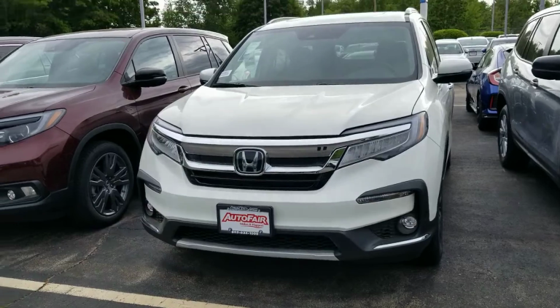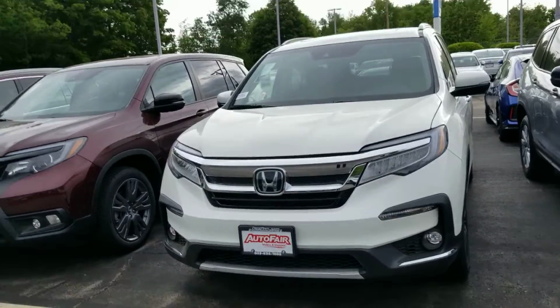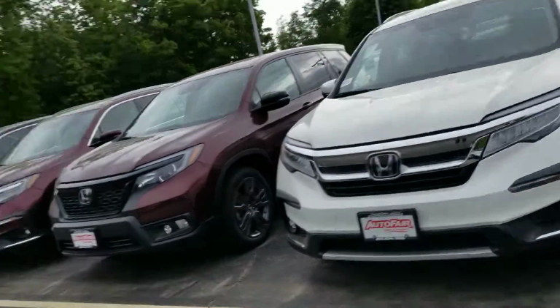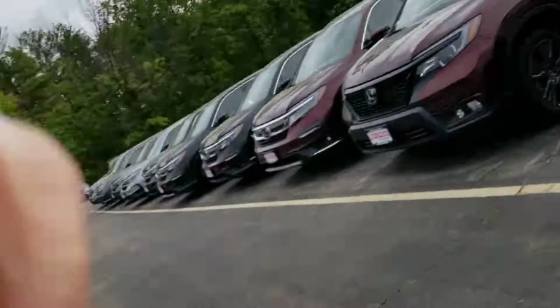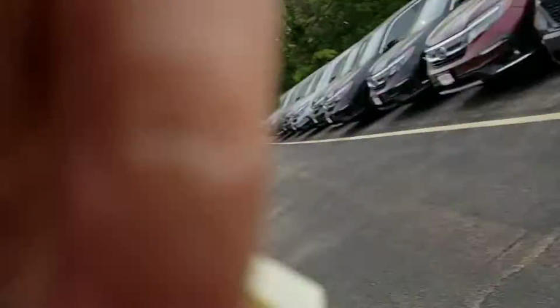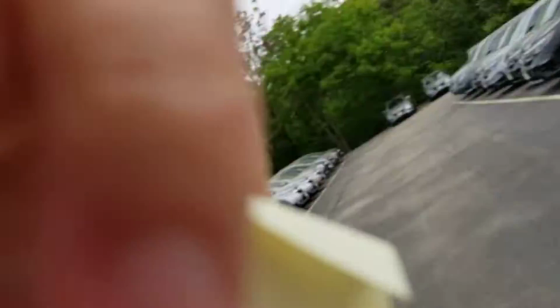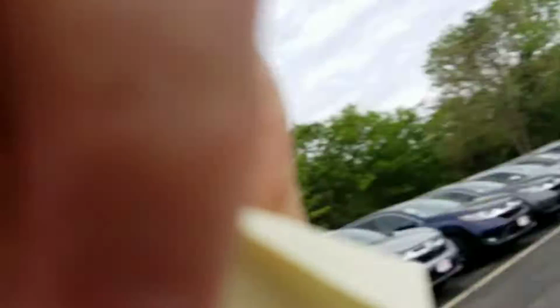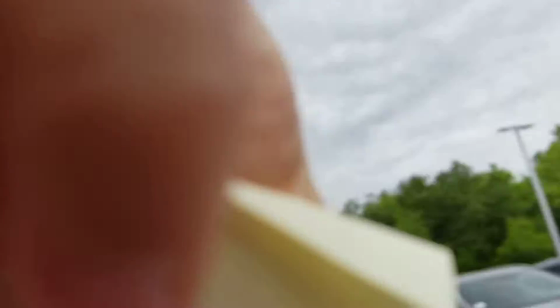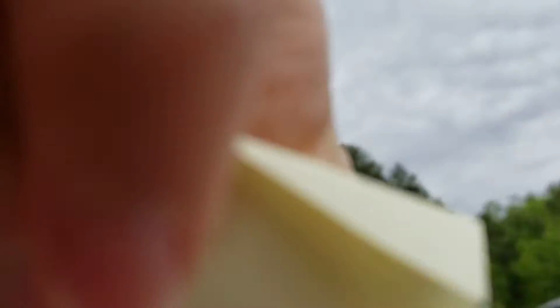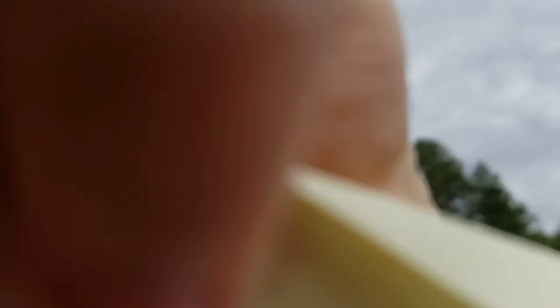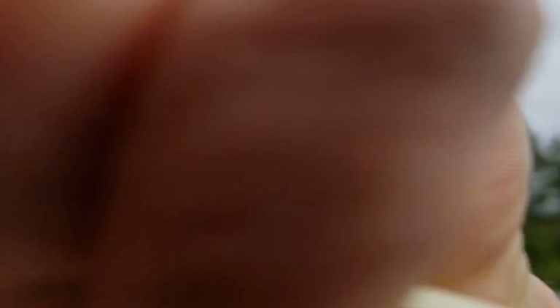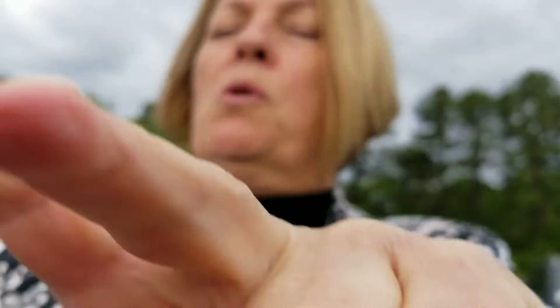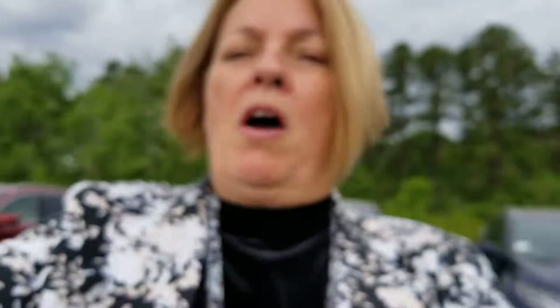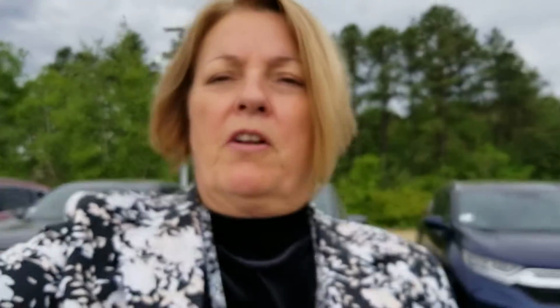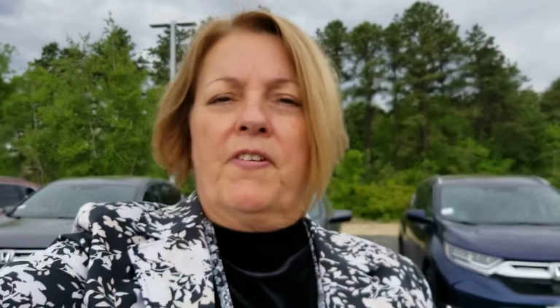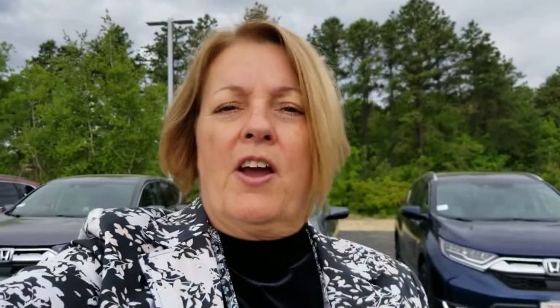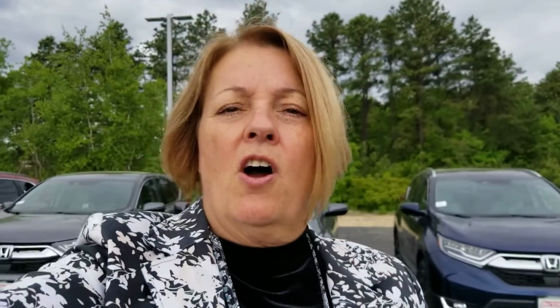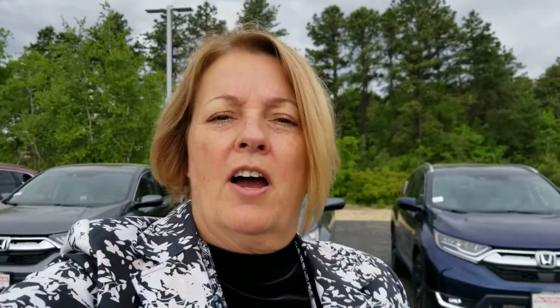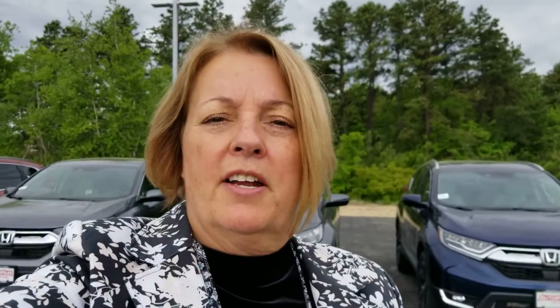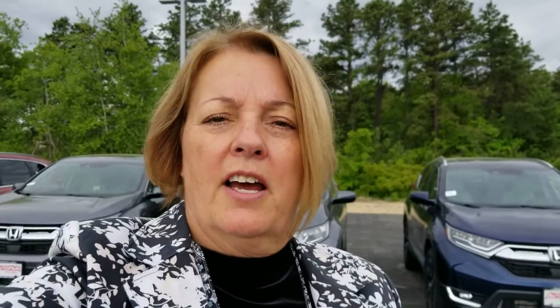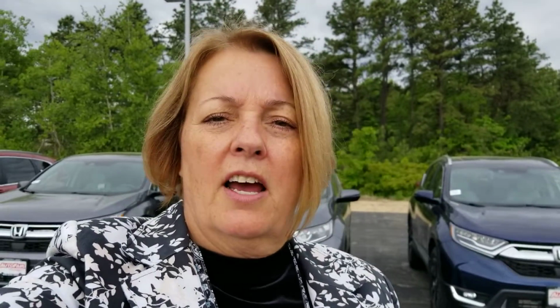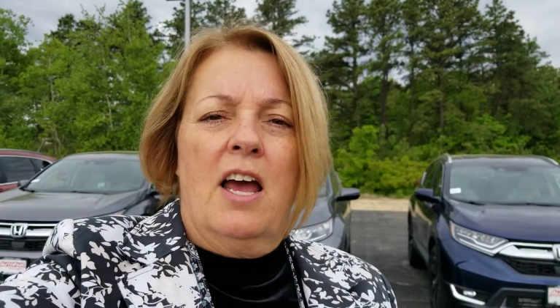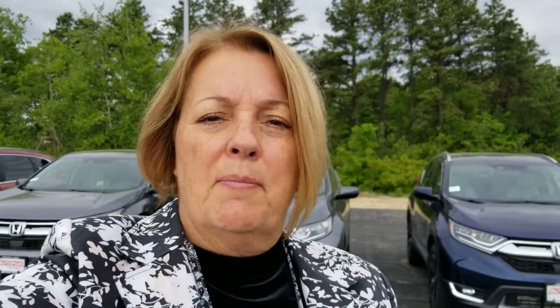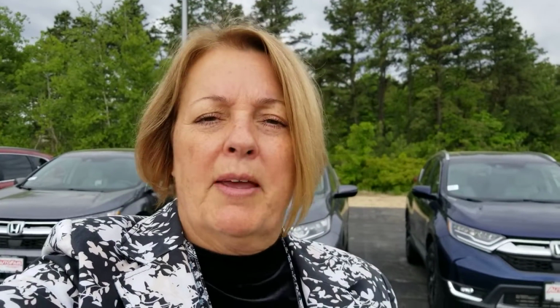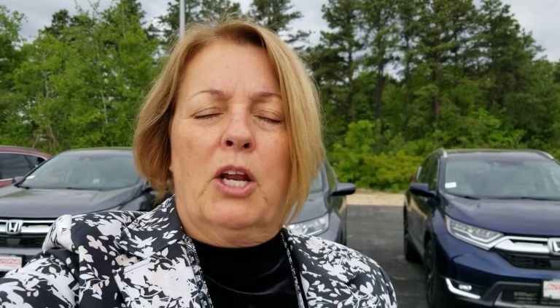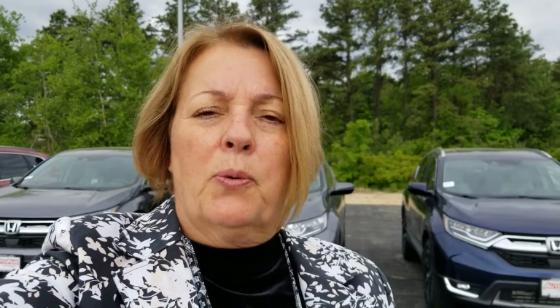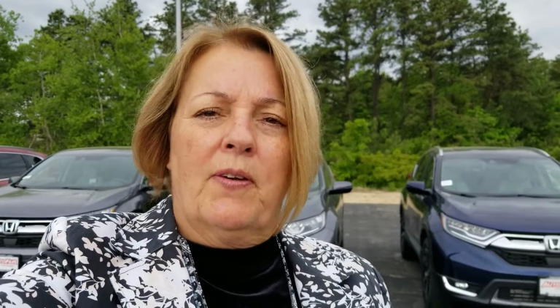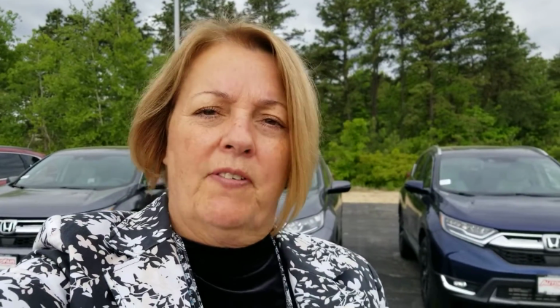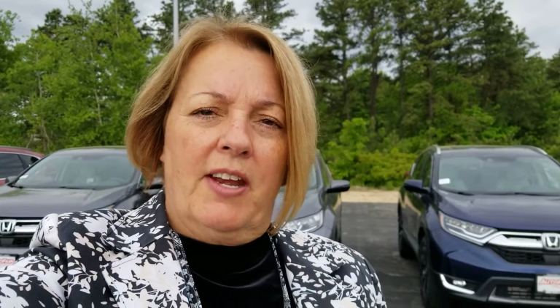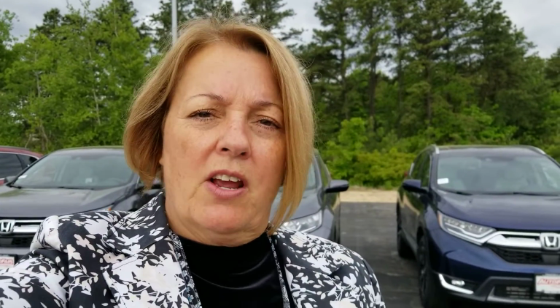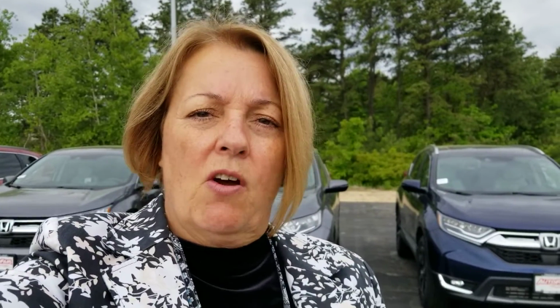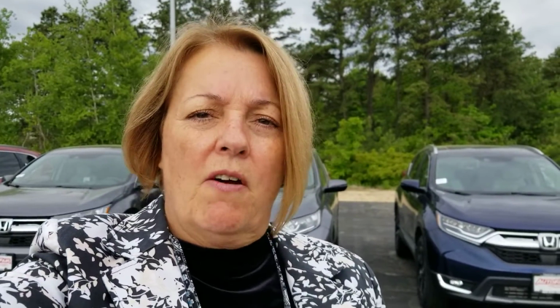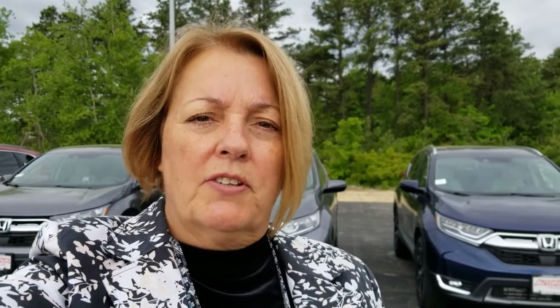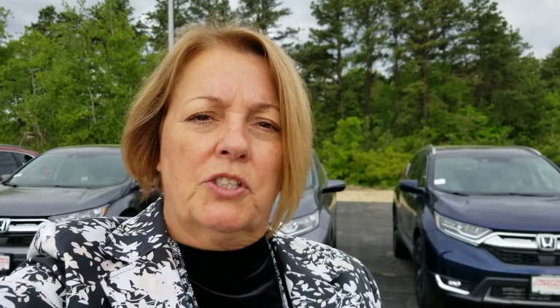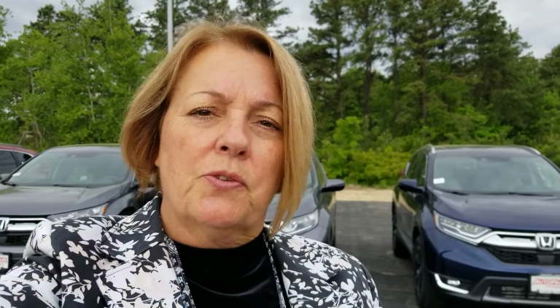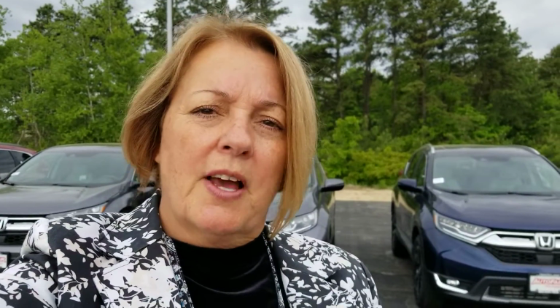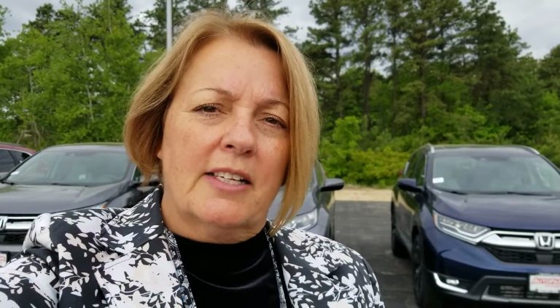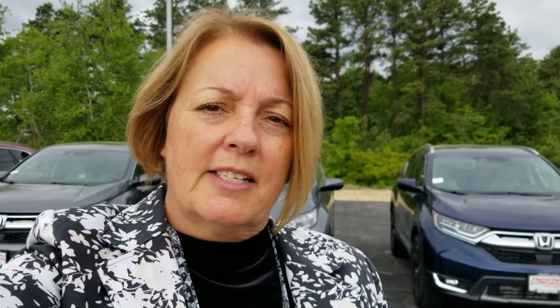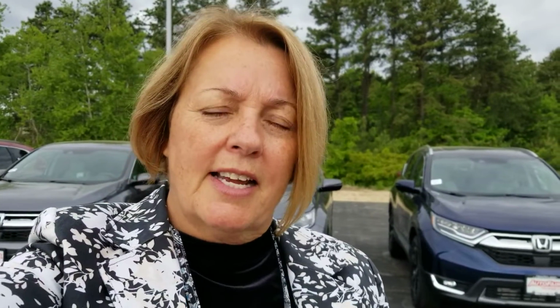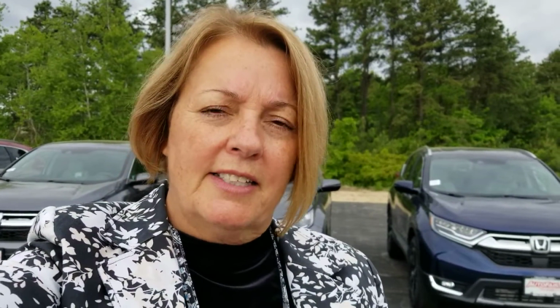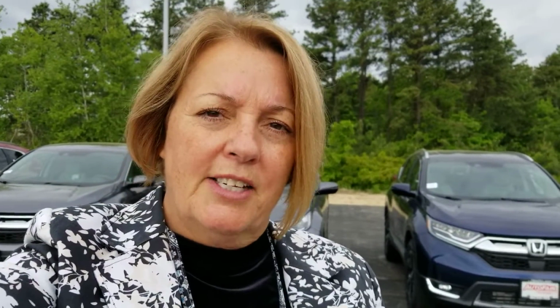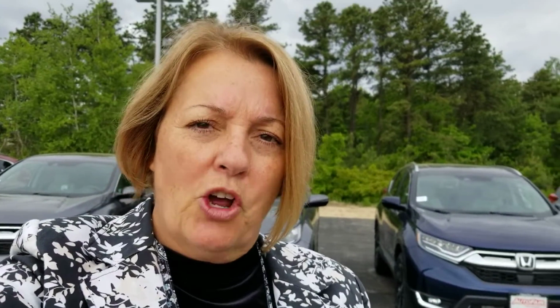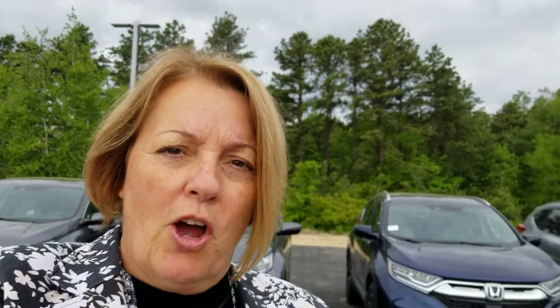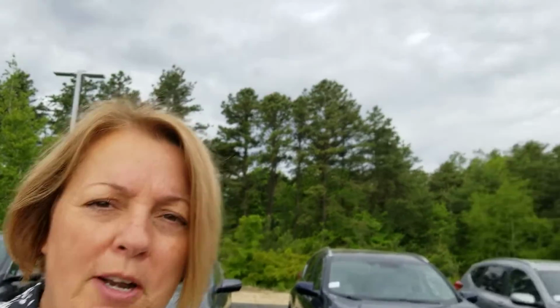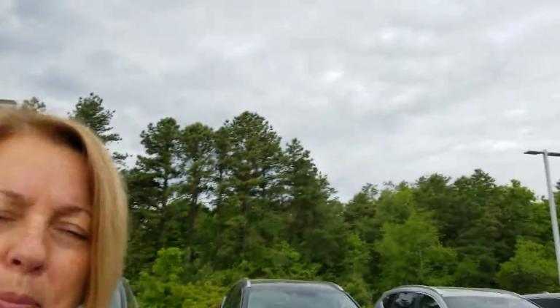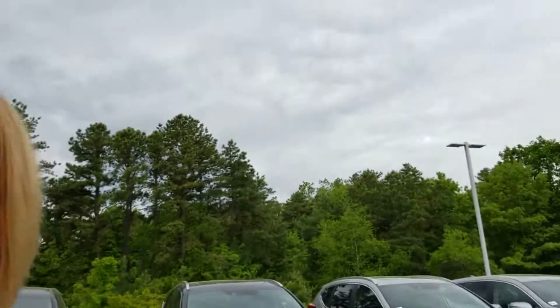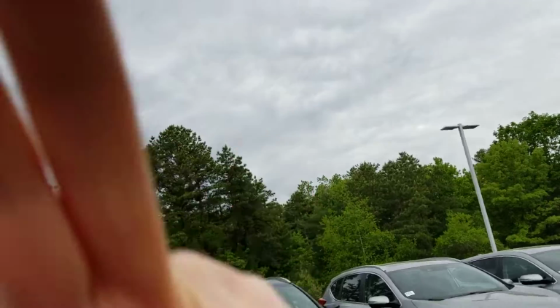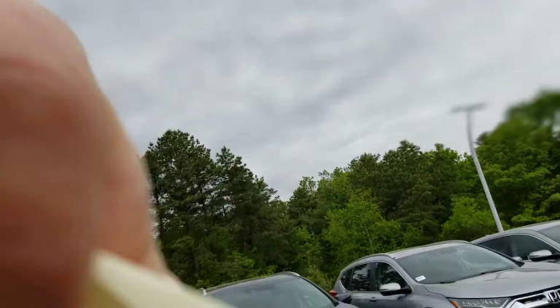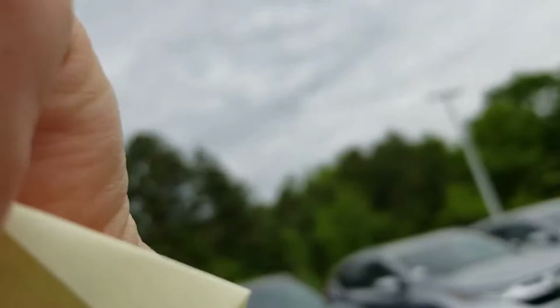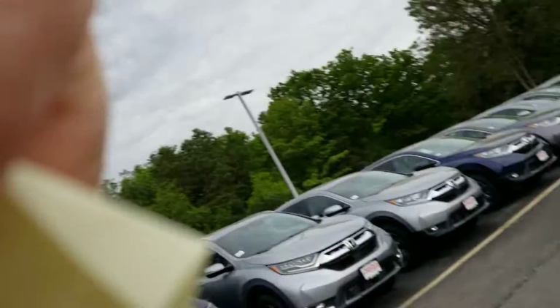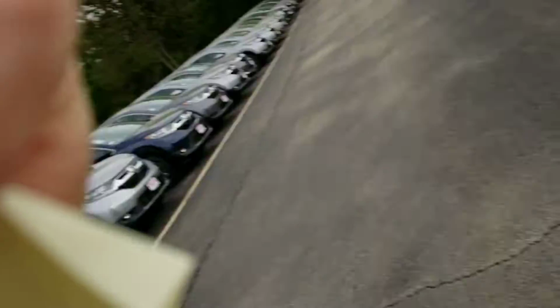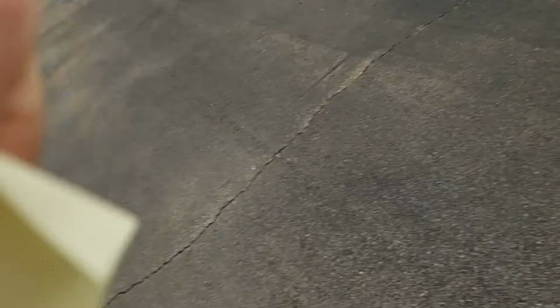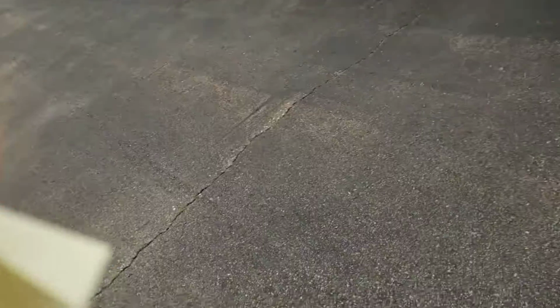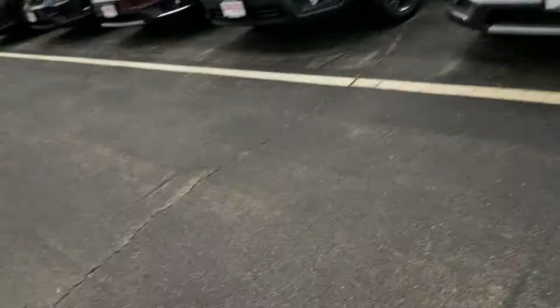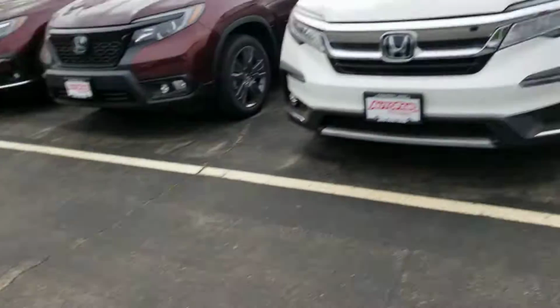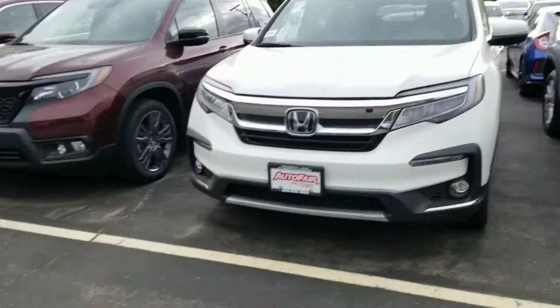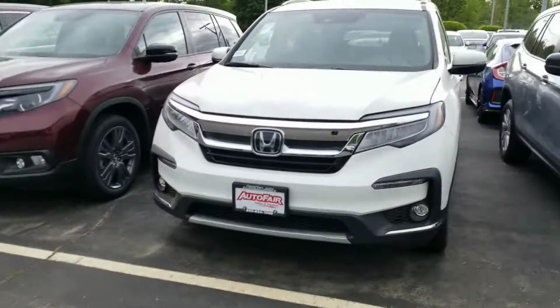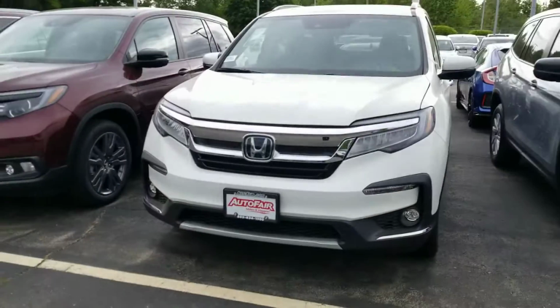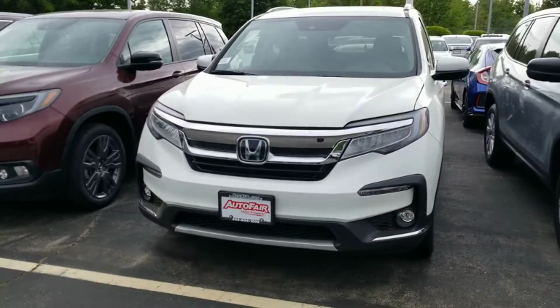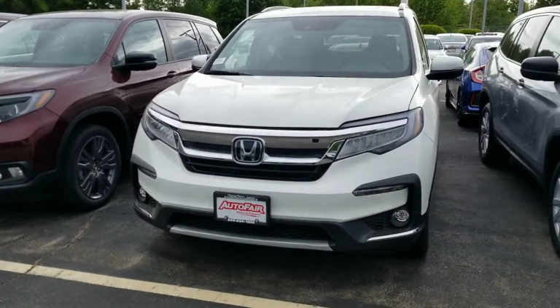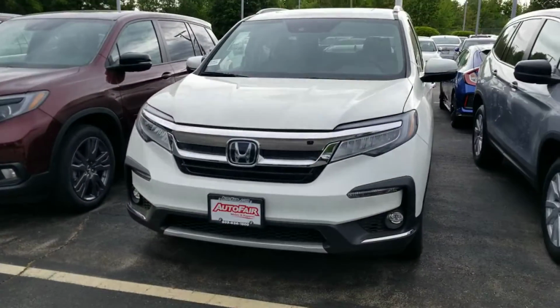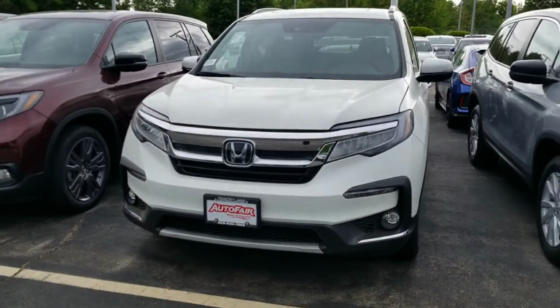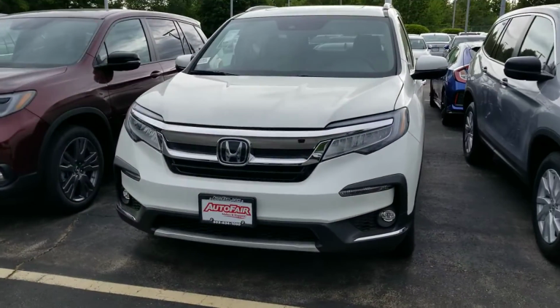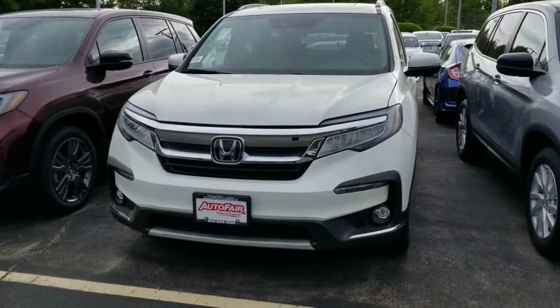Hi Michael, this is Sue from Auto for your Honda, making a quick video of this 2019 Honda Pilot that you inquired about. Here it is.